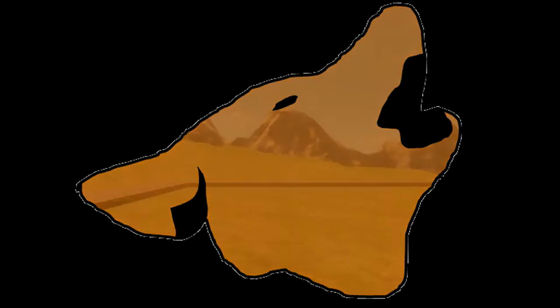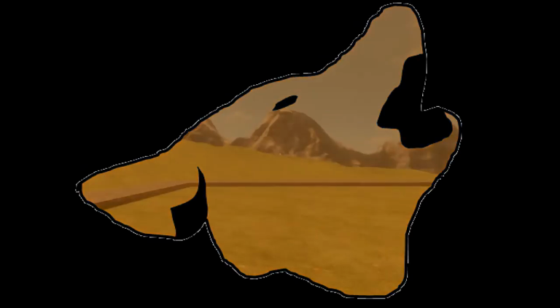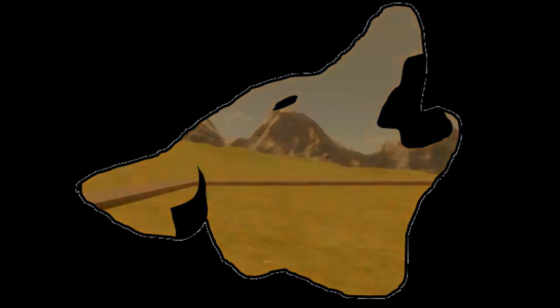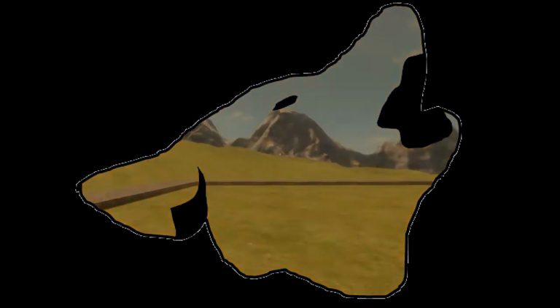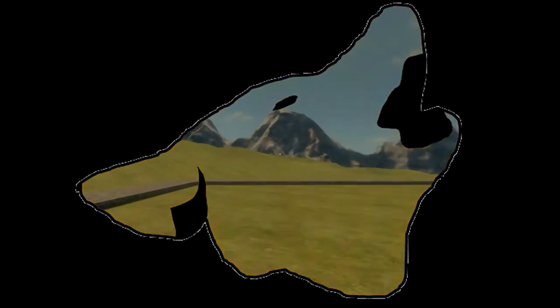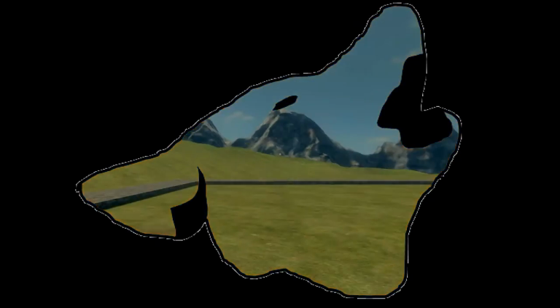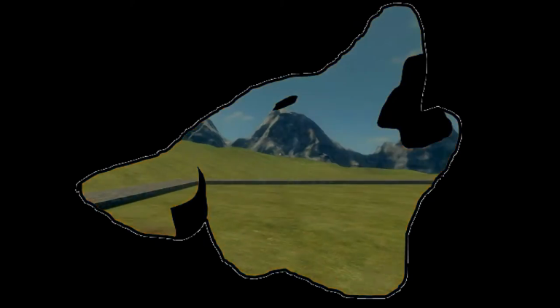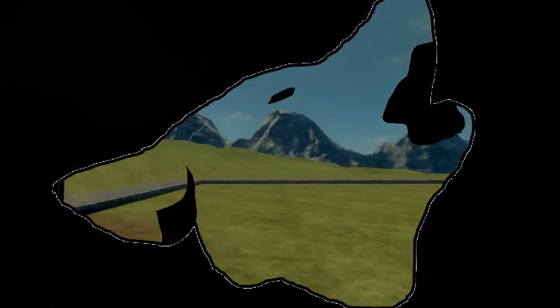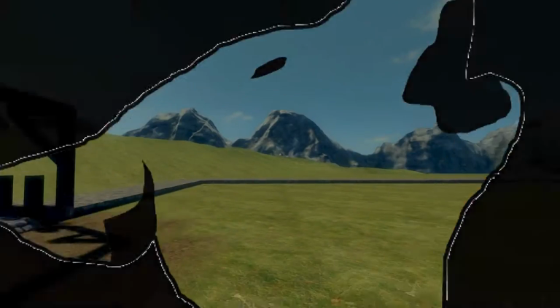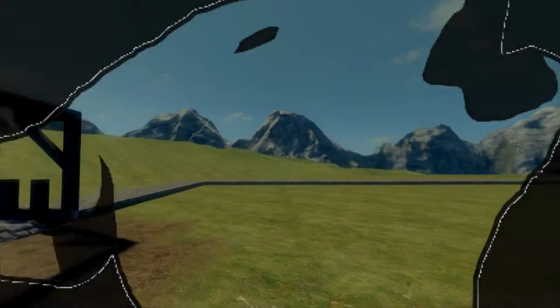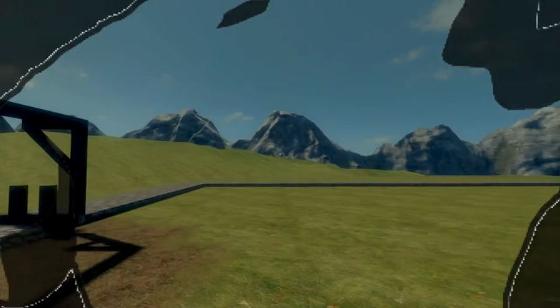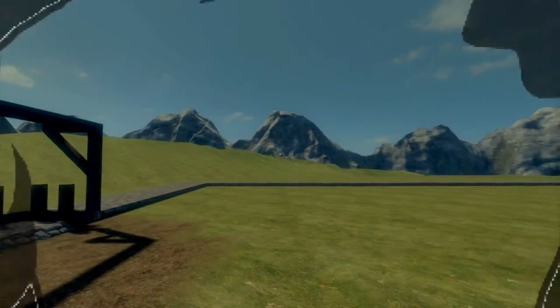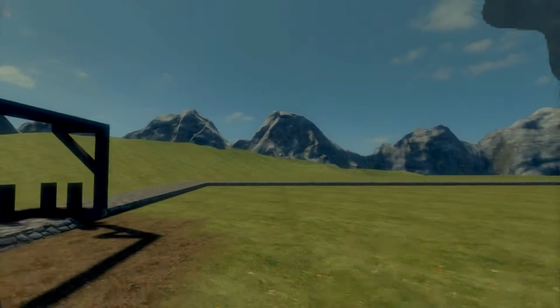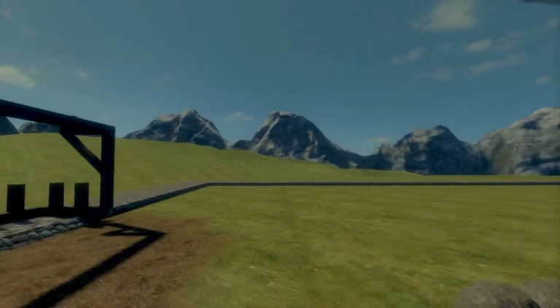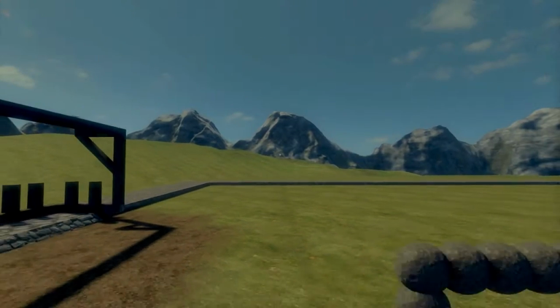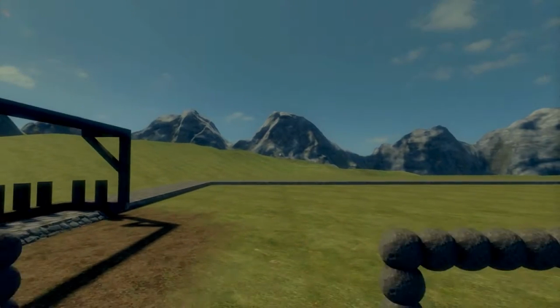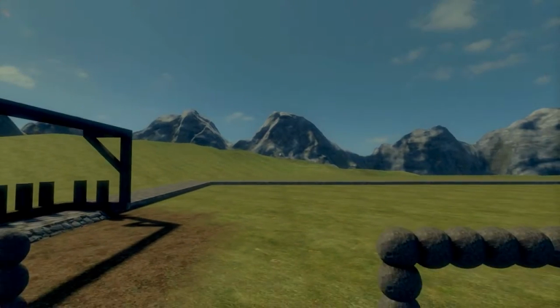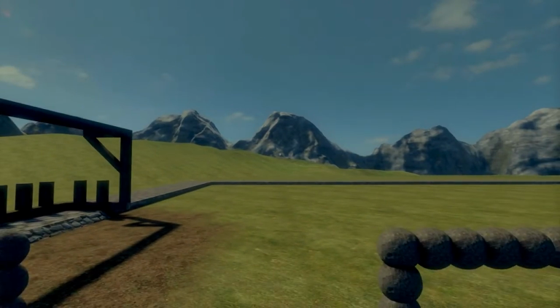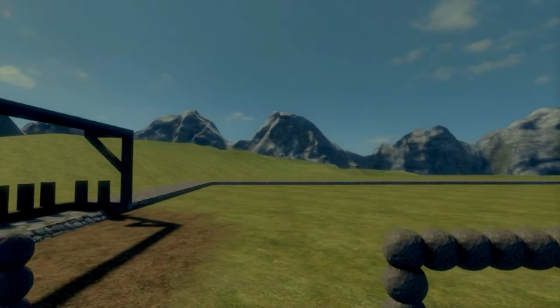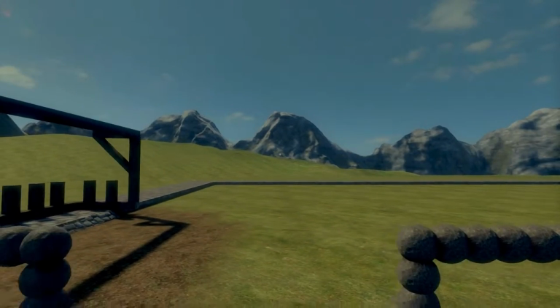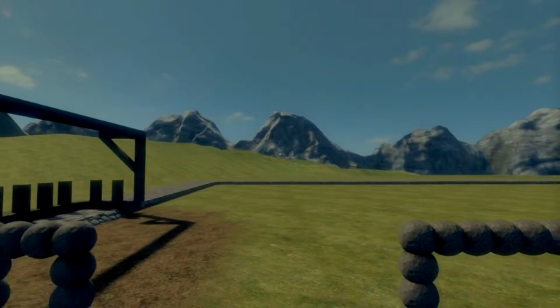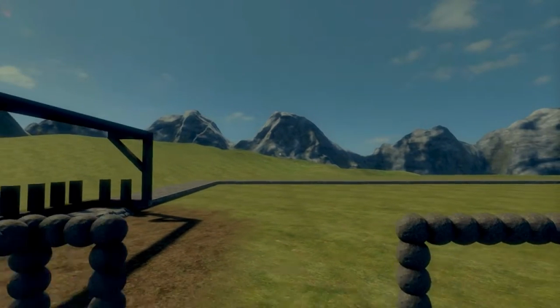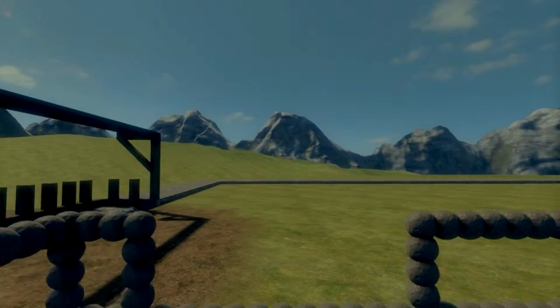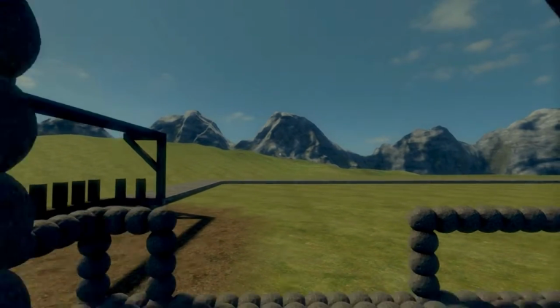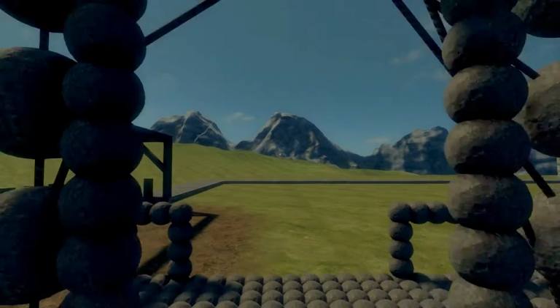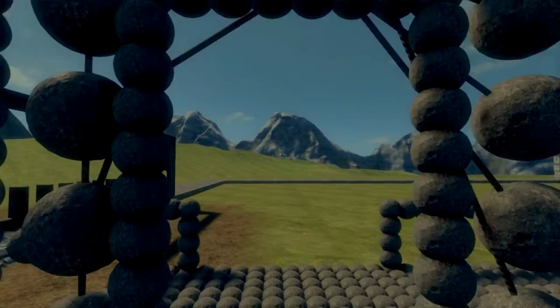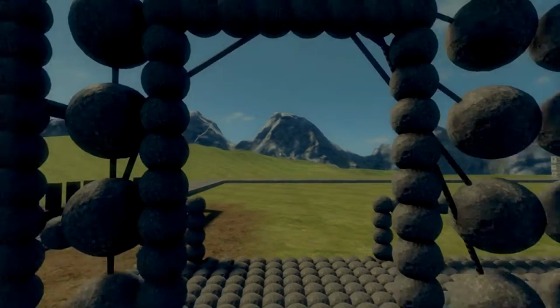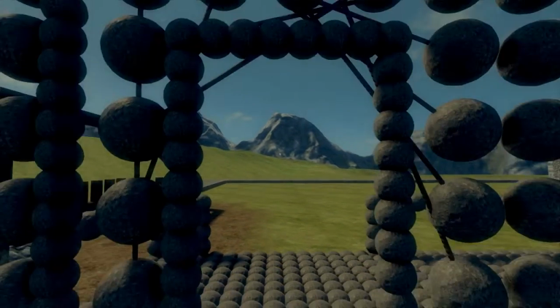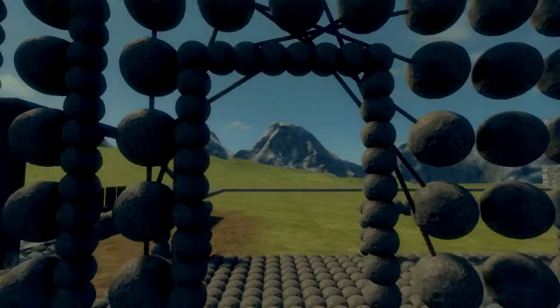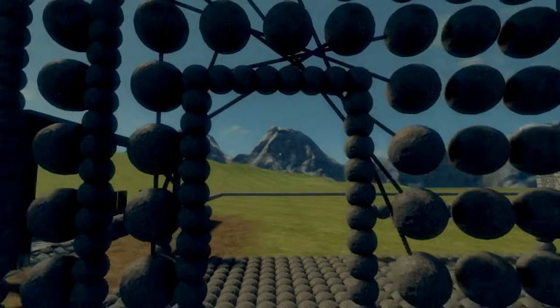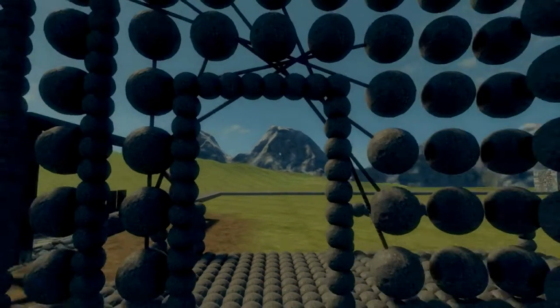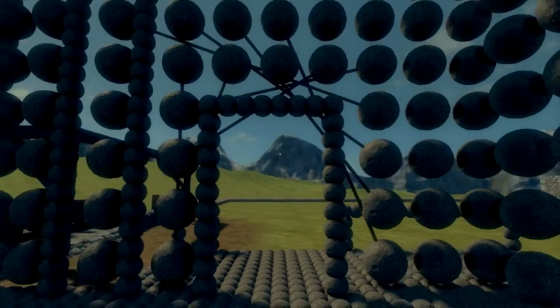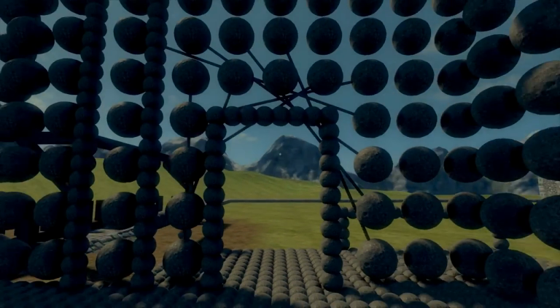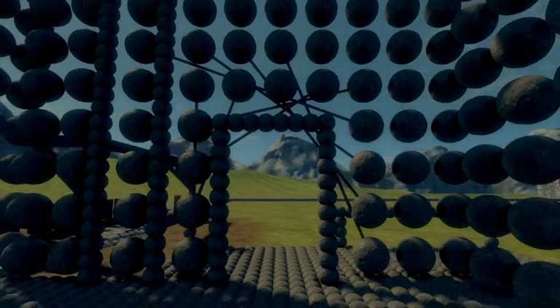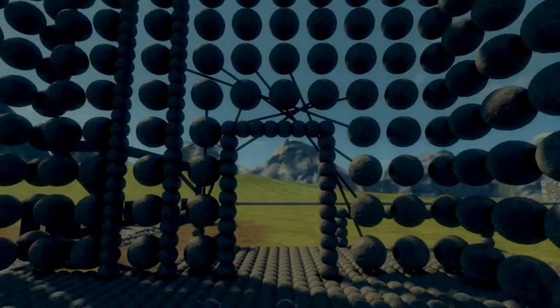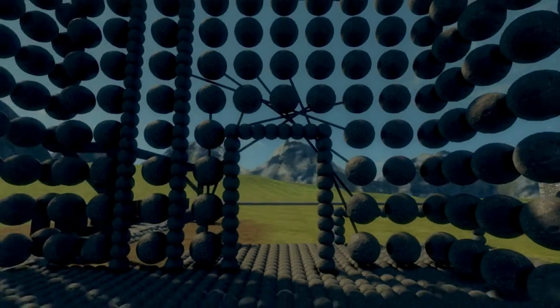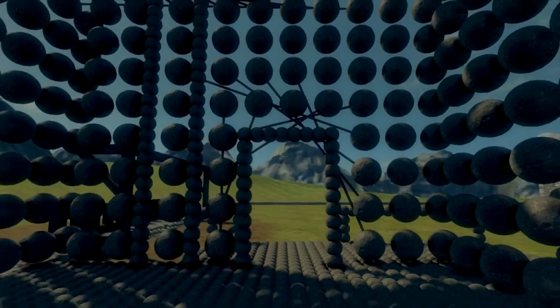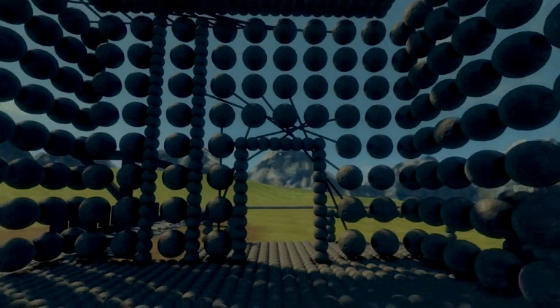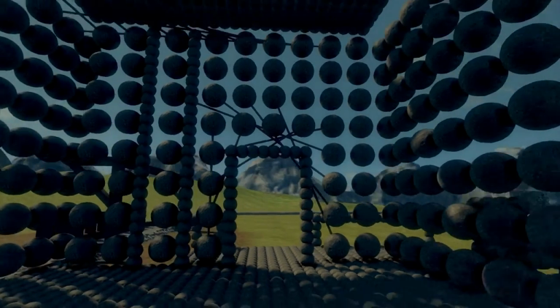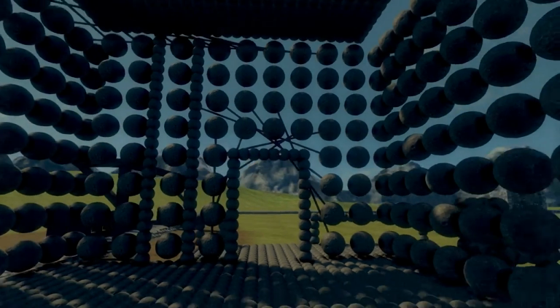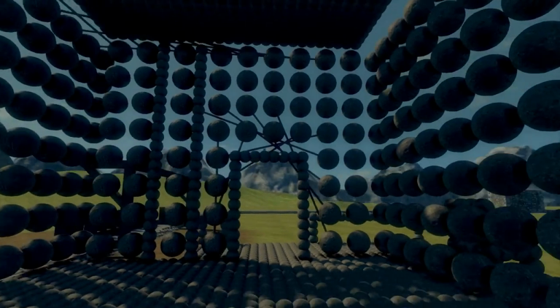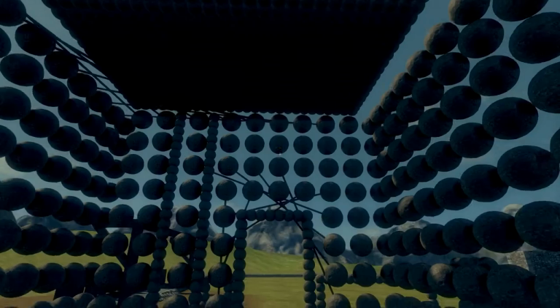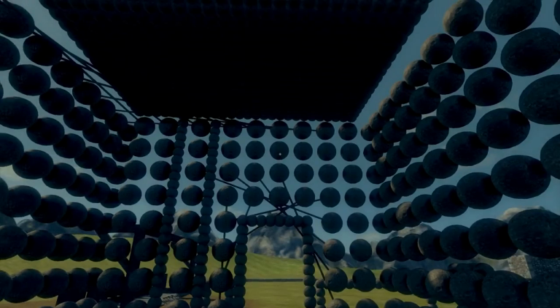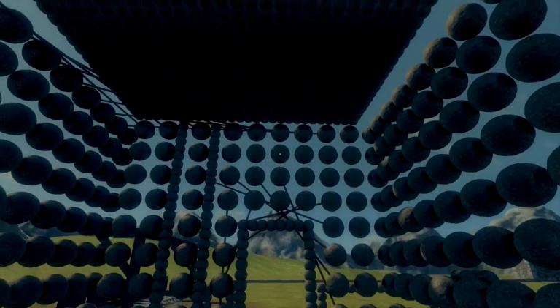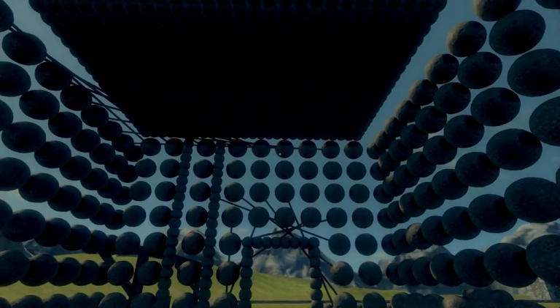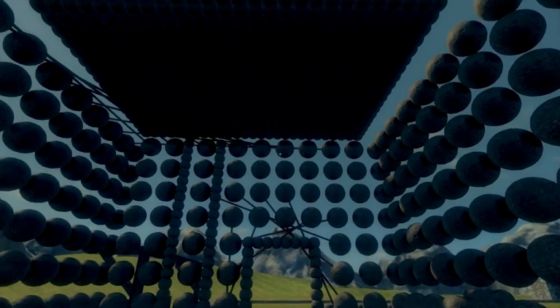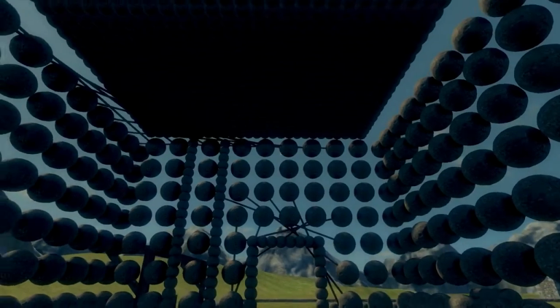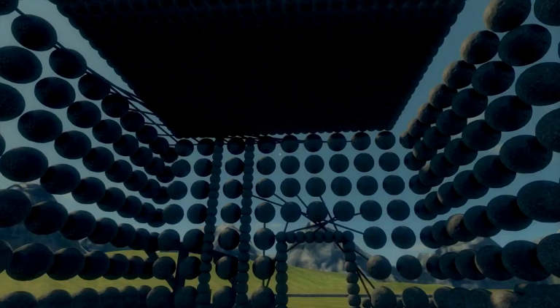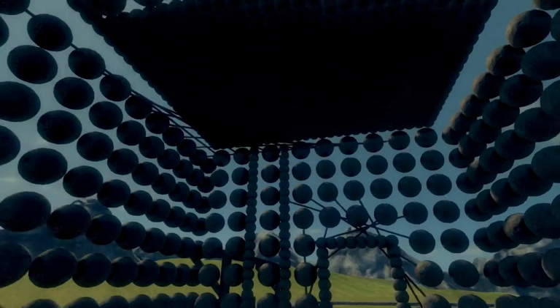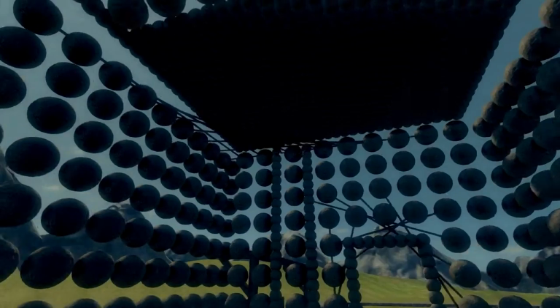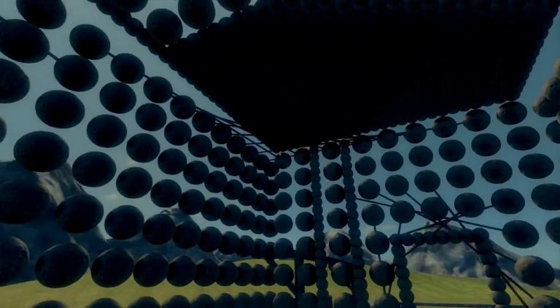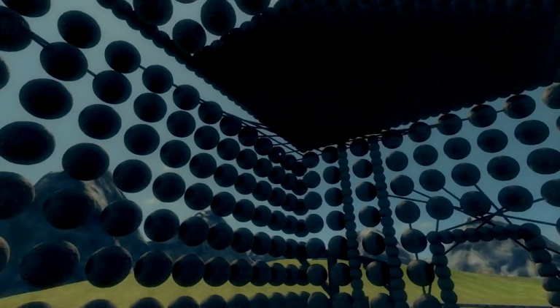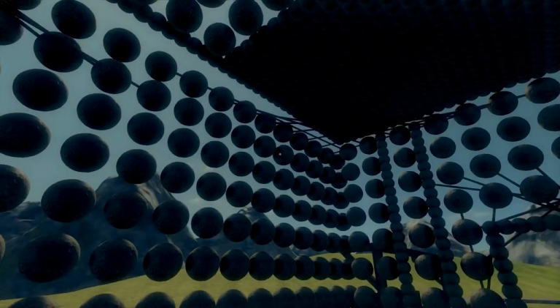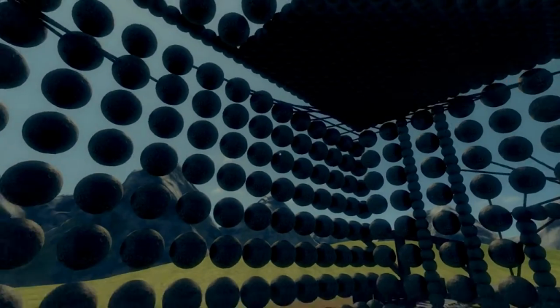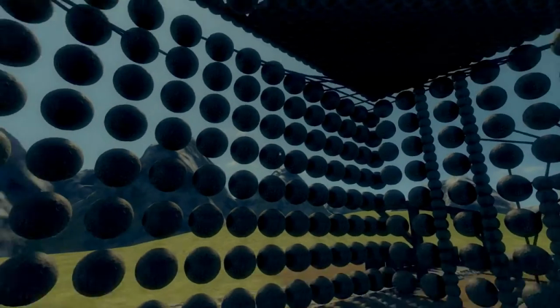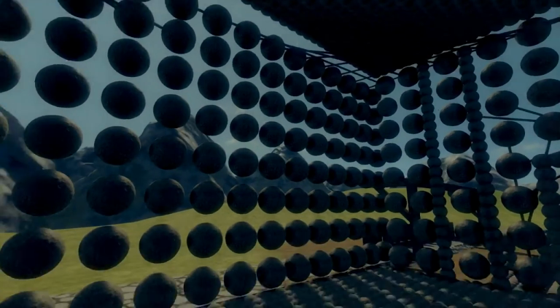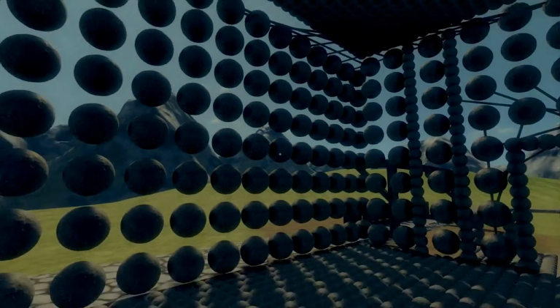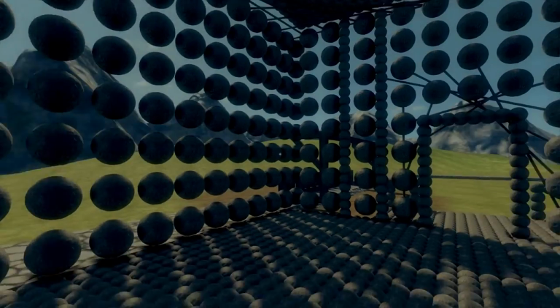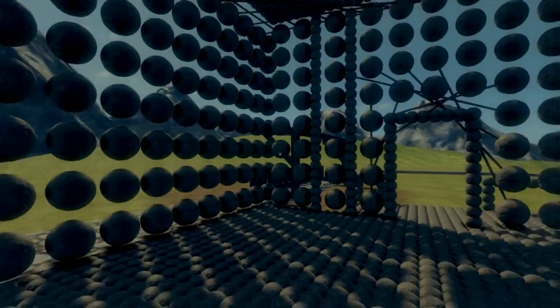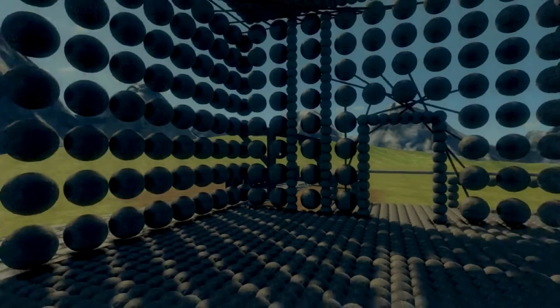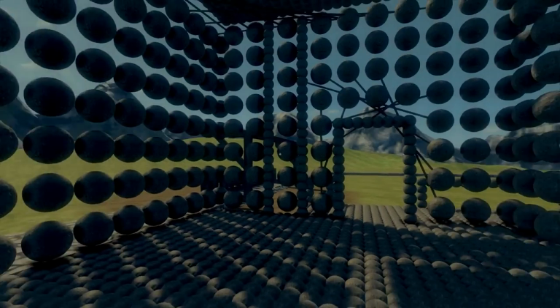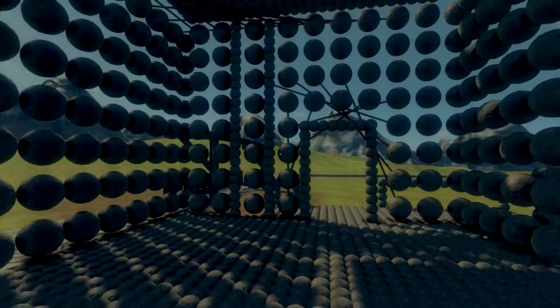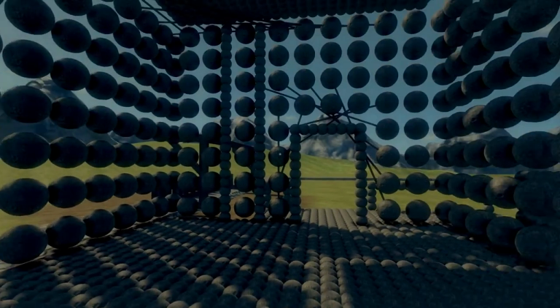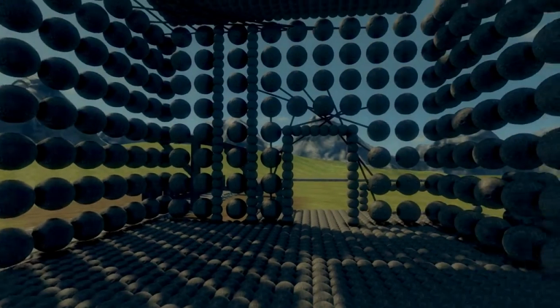Hey, those are good names and welcome to the latest and greatest in architectural design — the house made out of cannonballs.